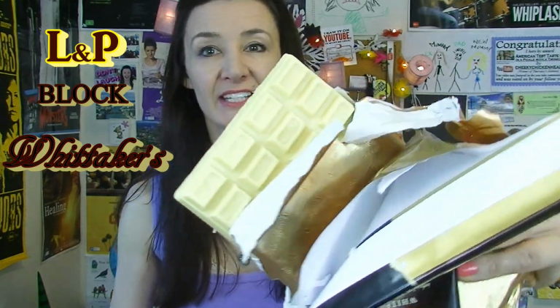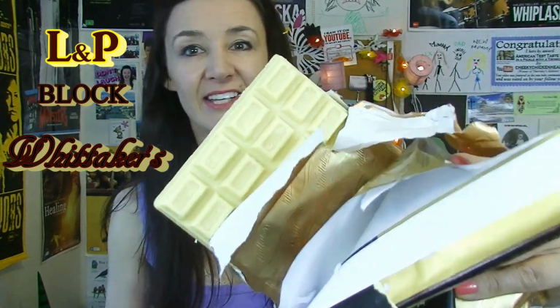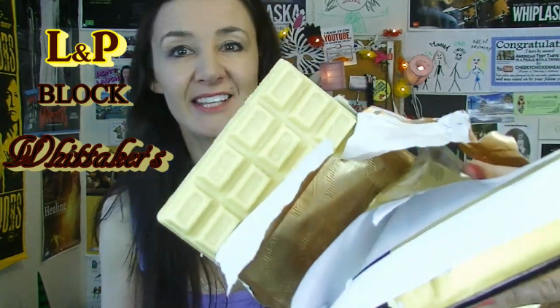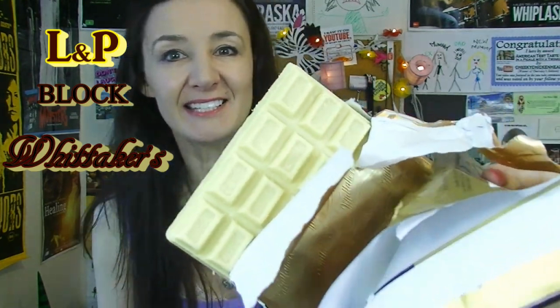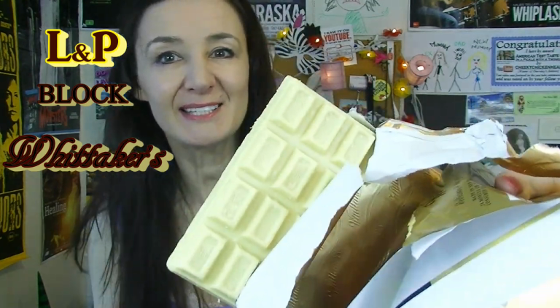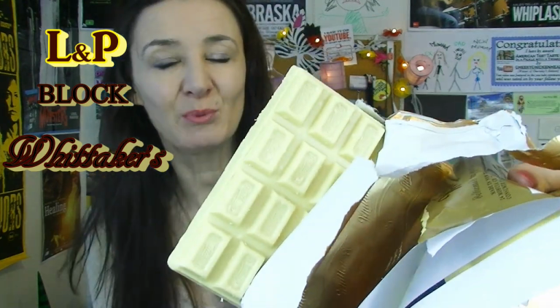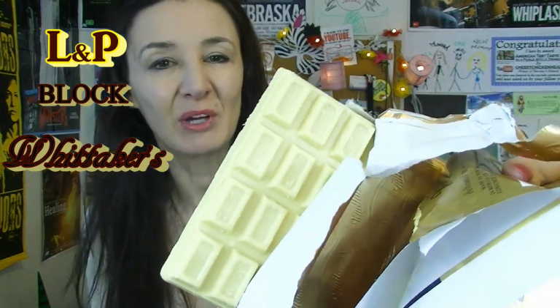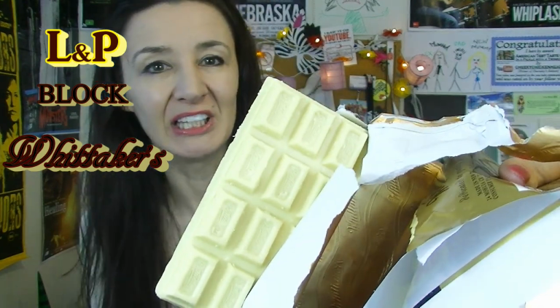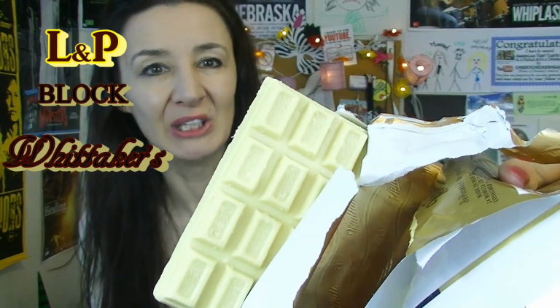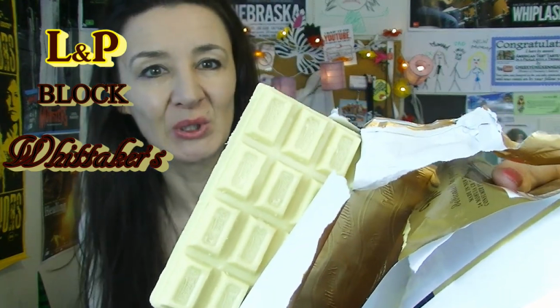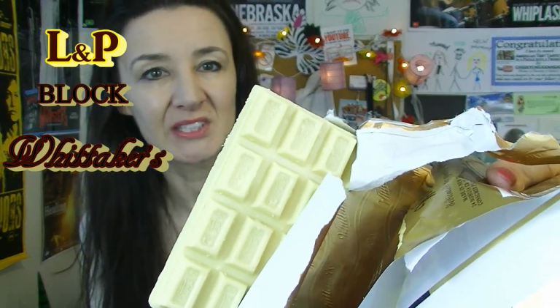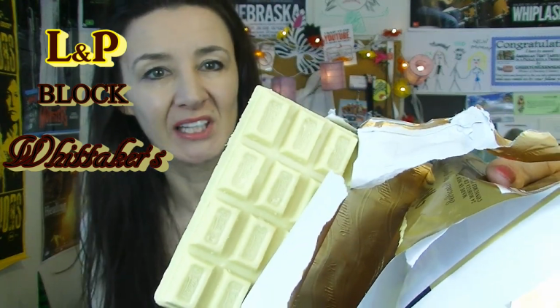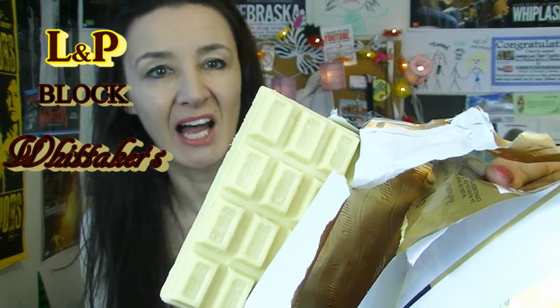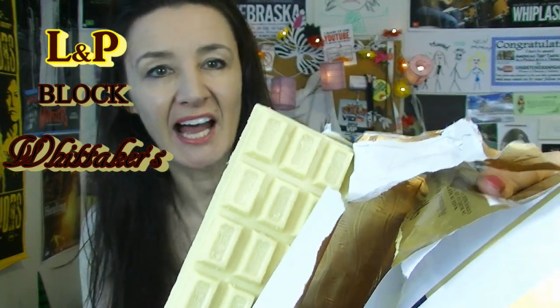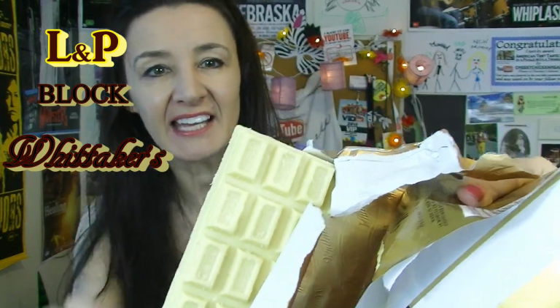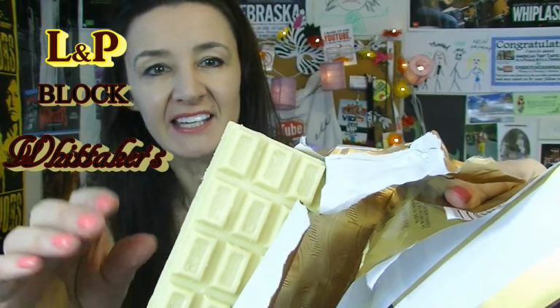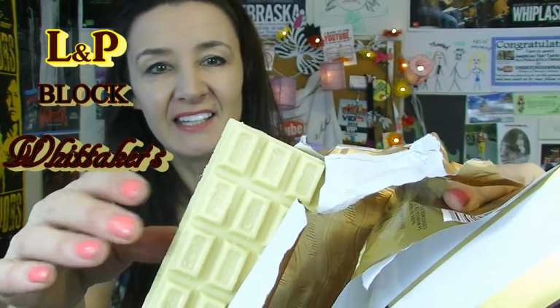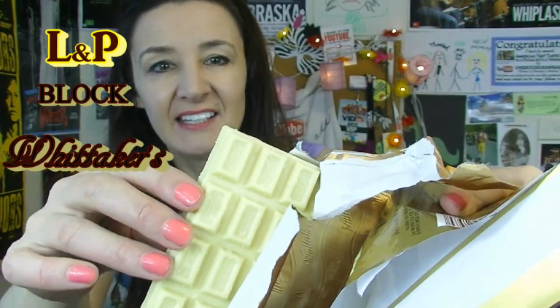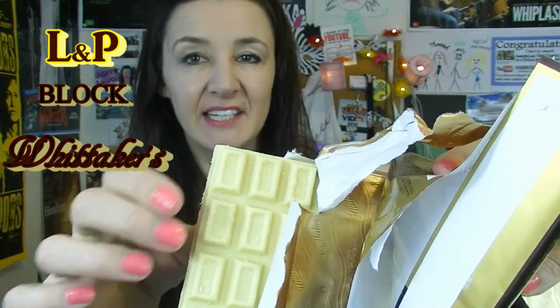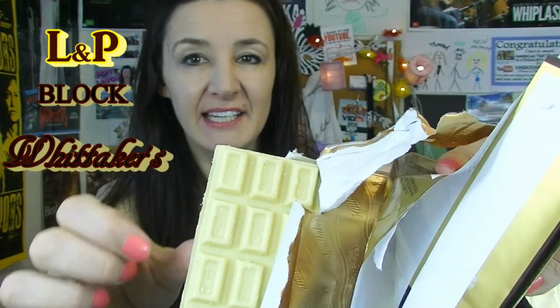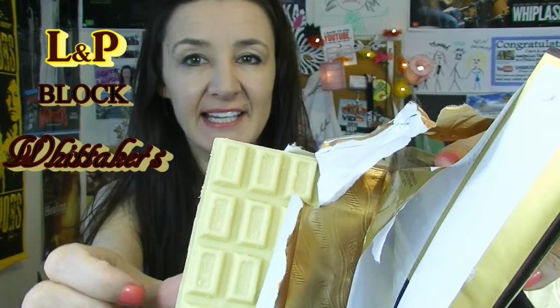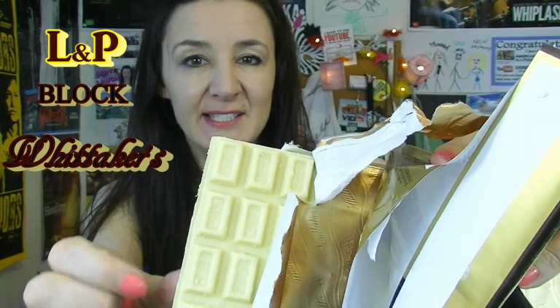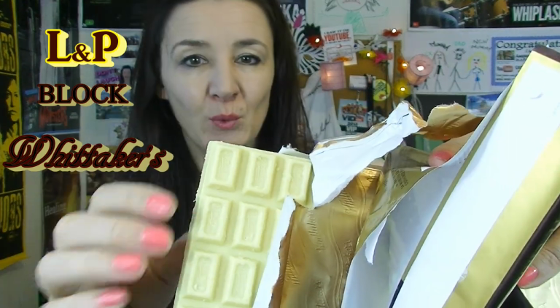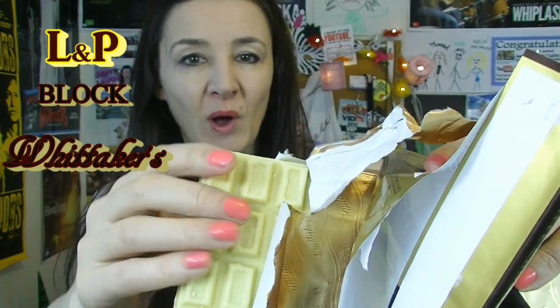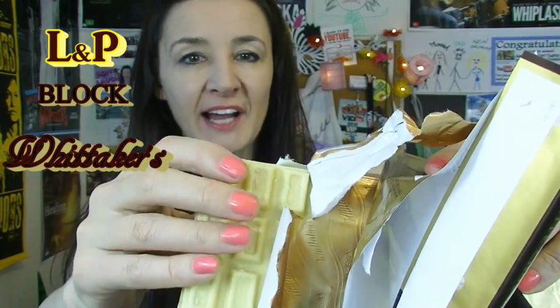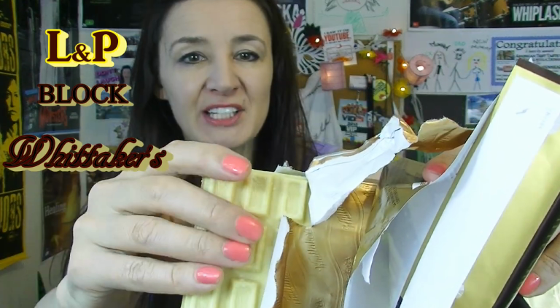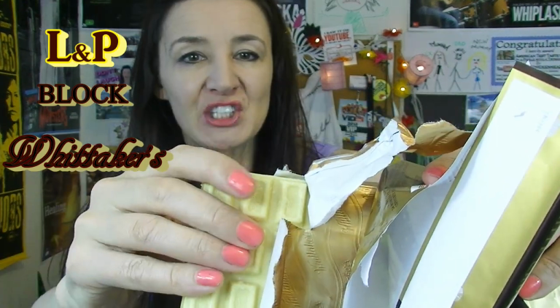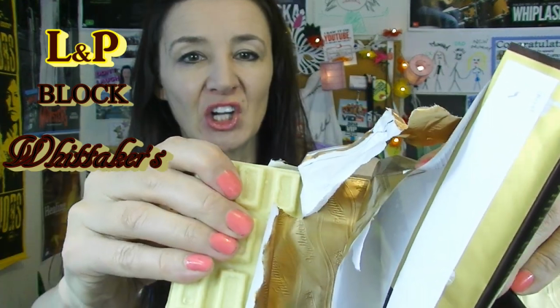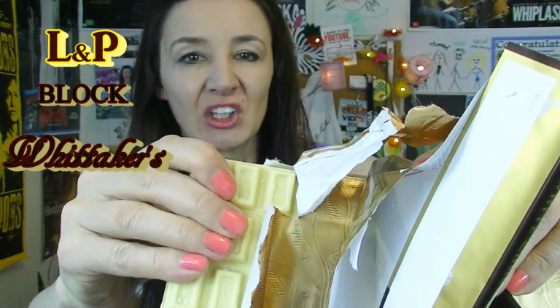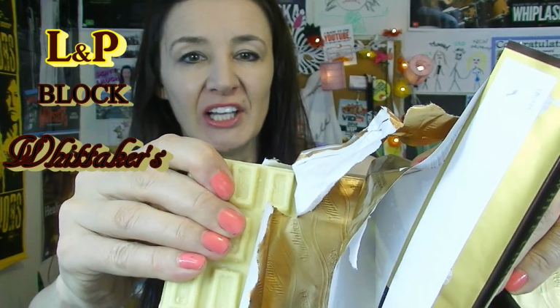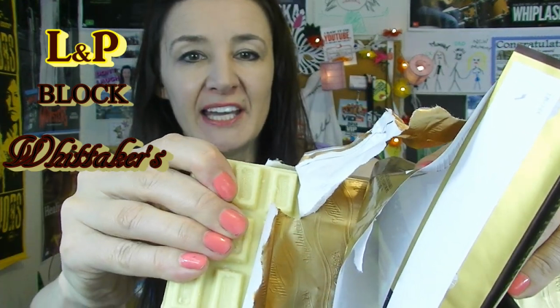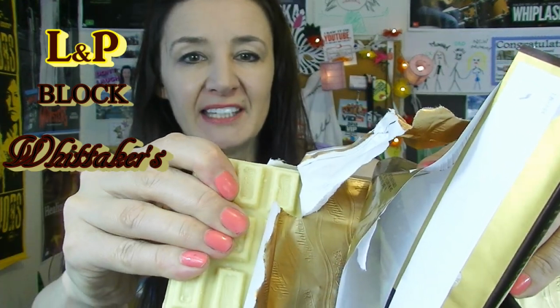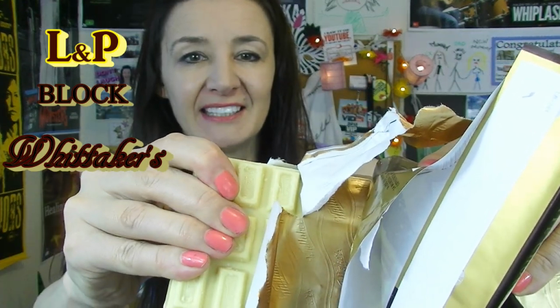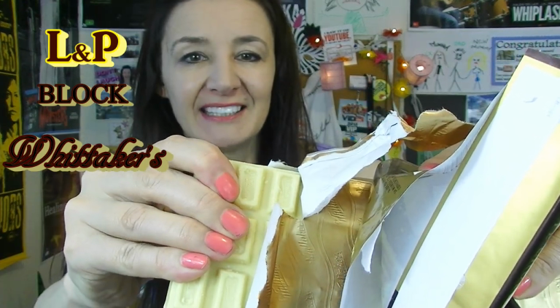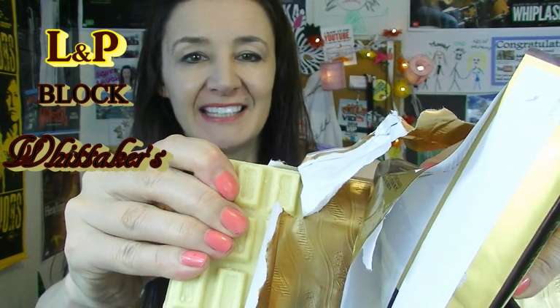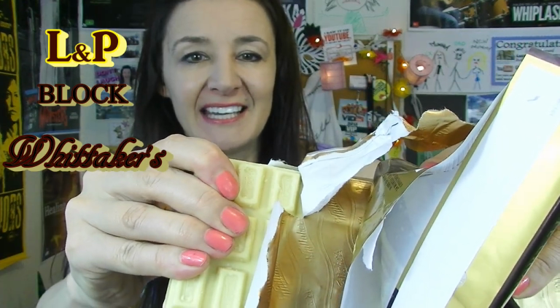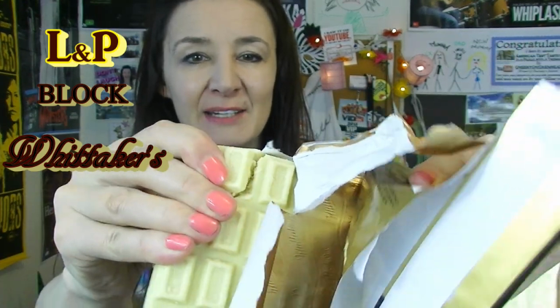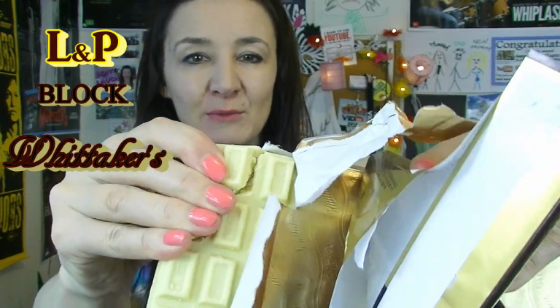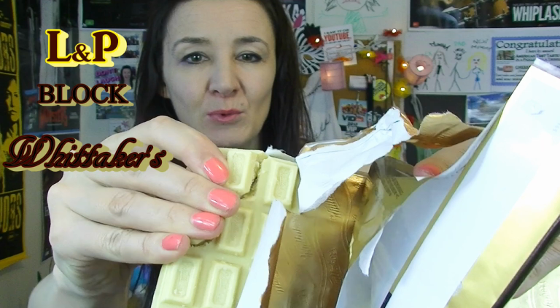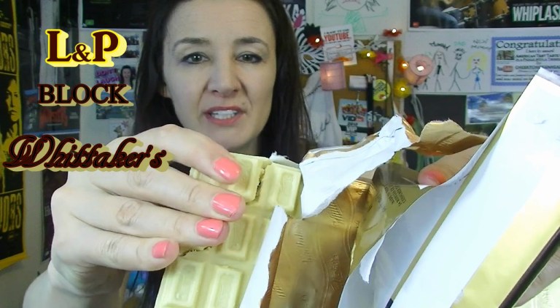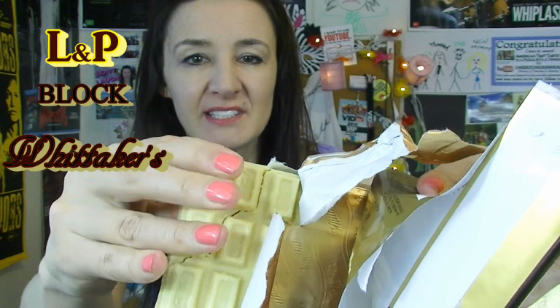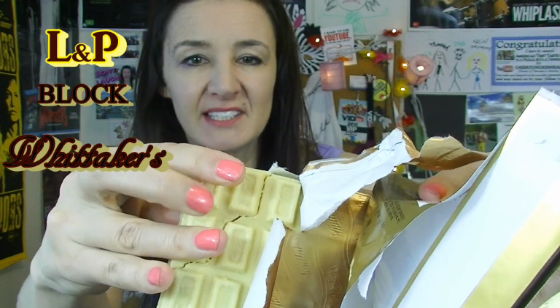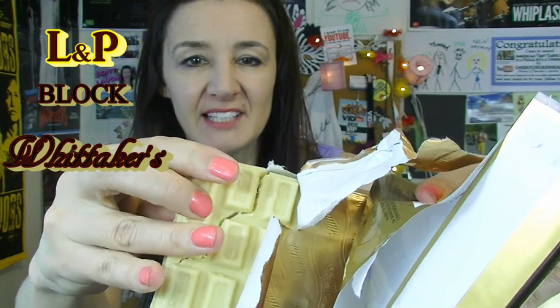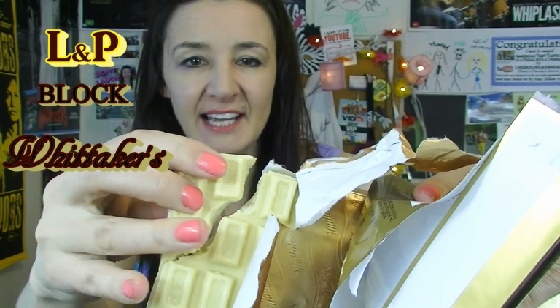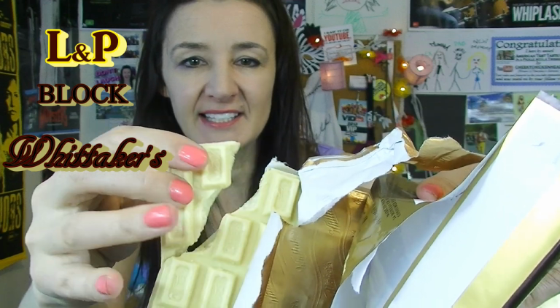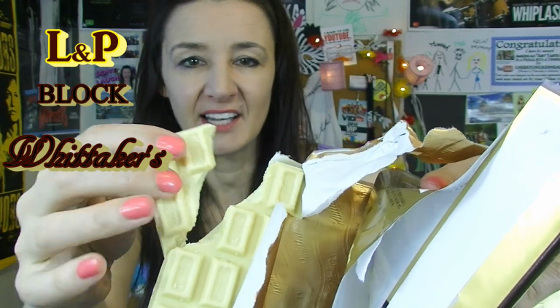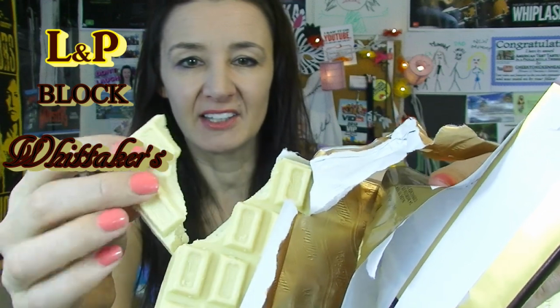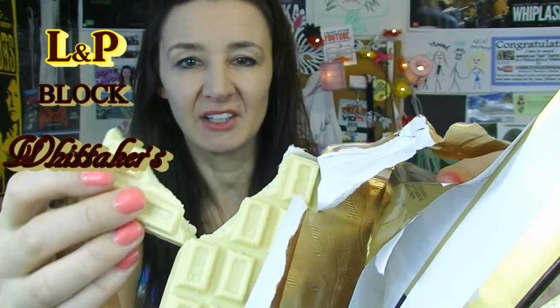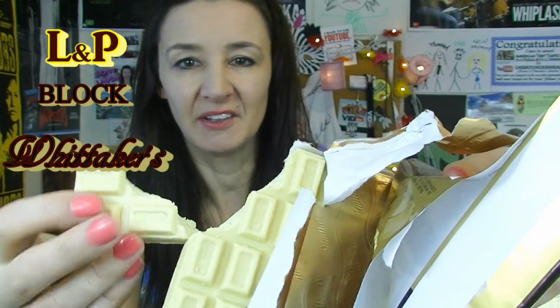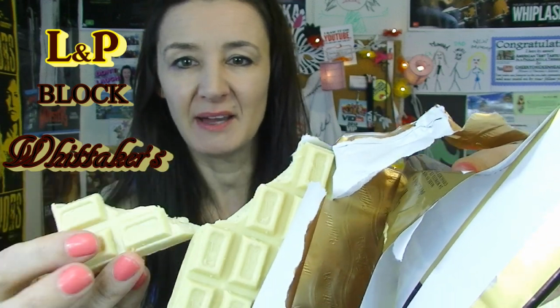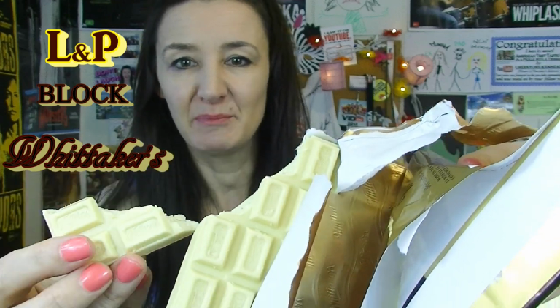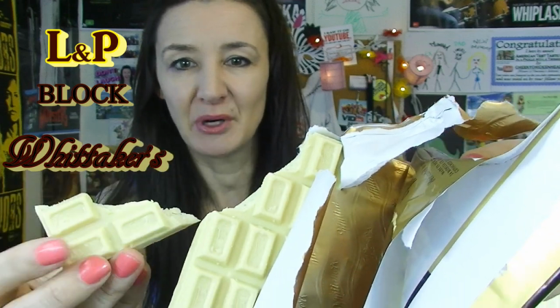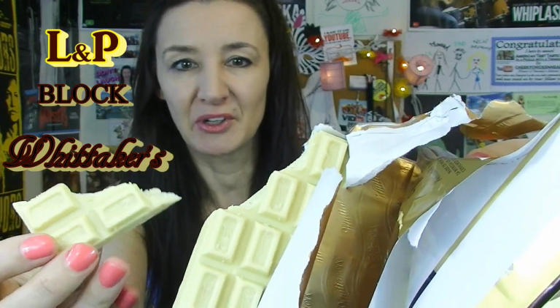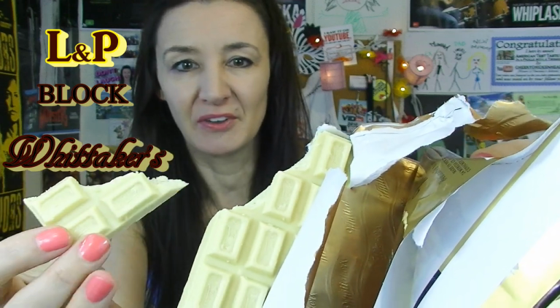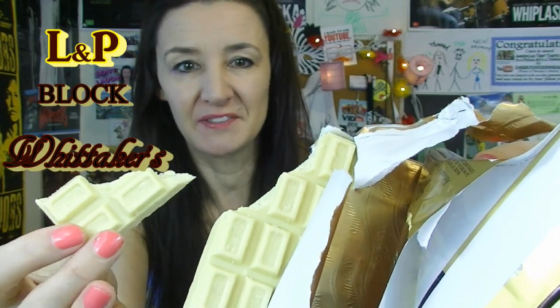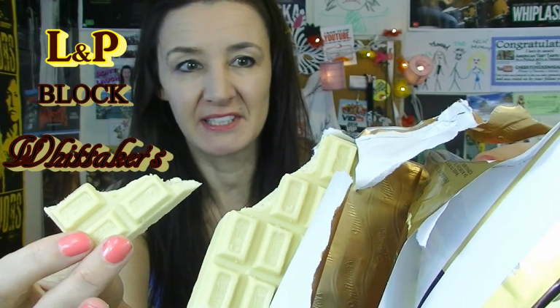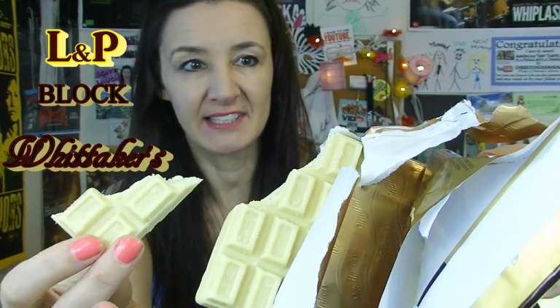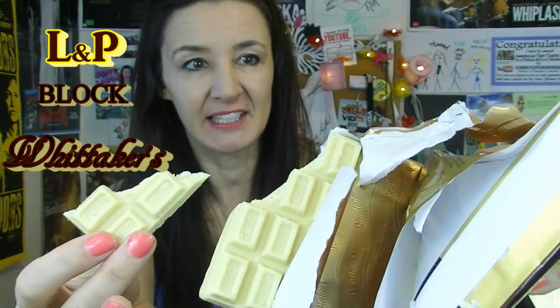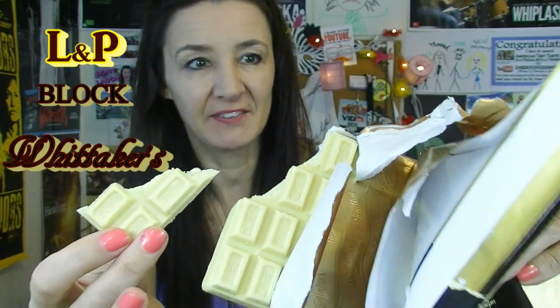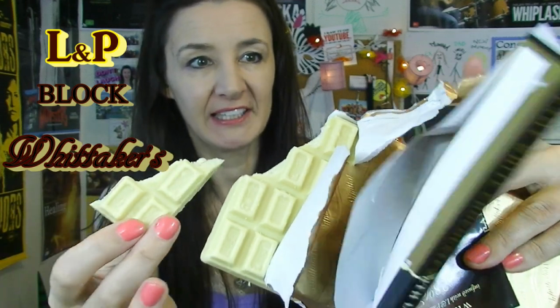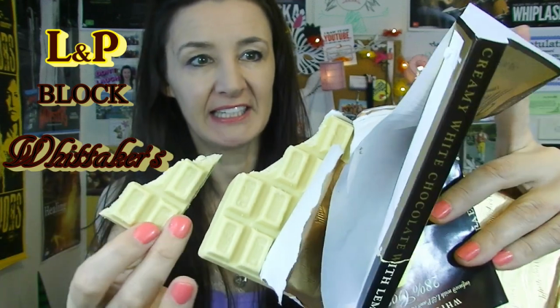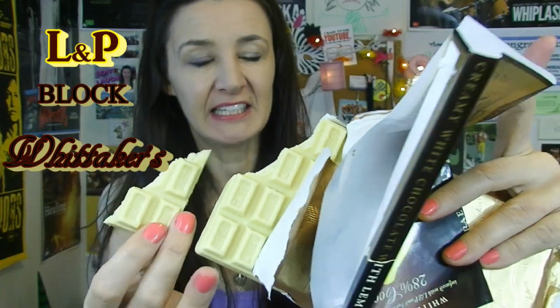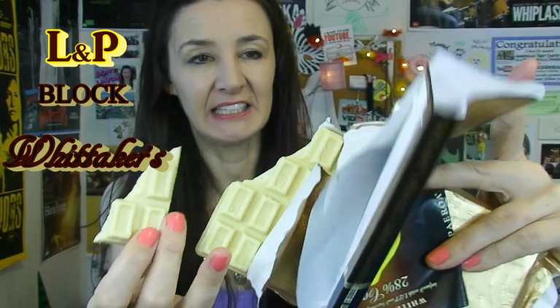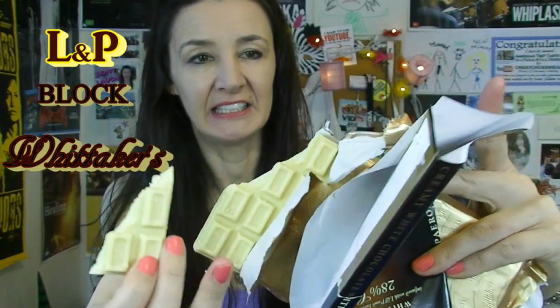So this is what it looks like. It's a white chocolate. Oh, that broke off successfully, didn't it?